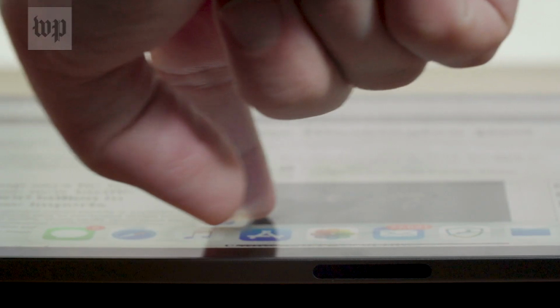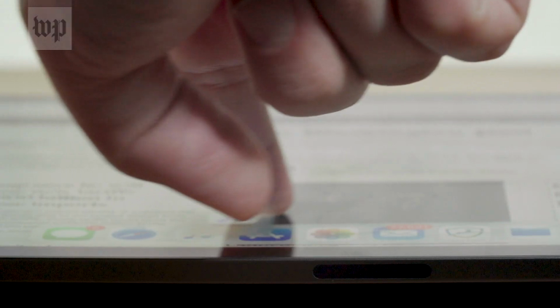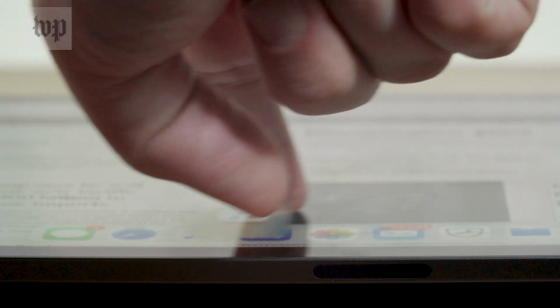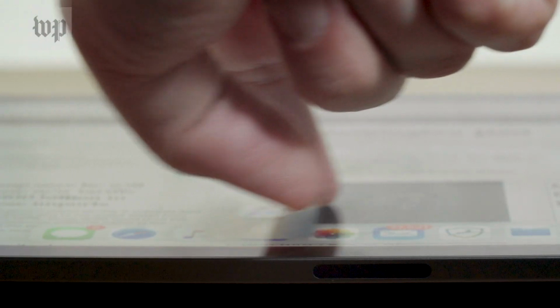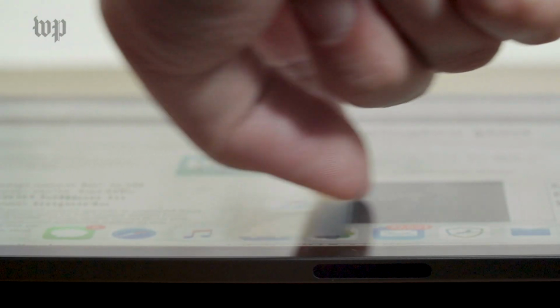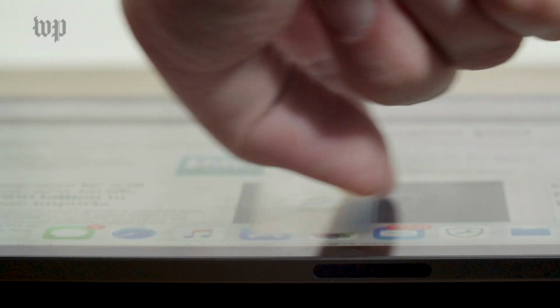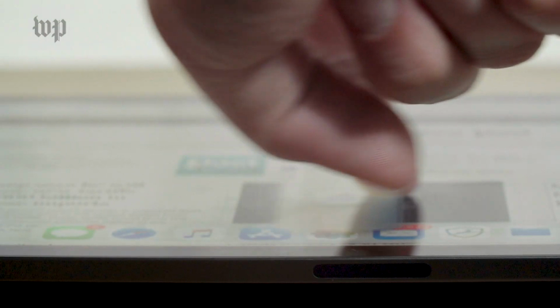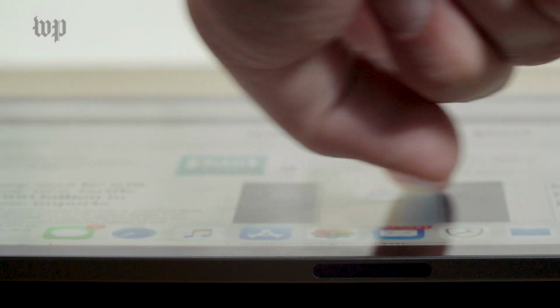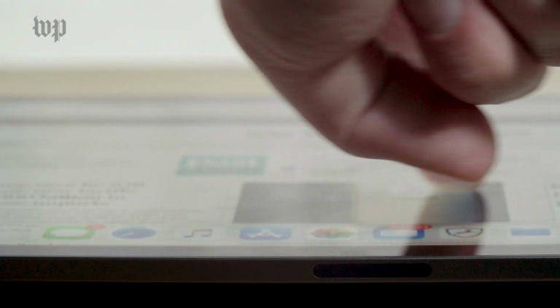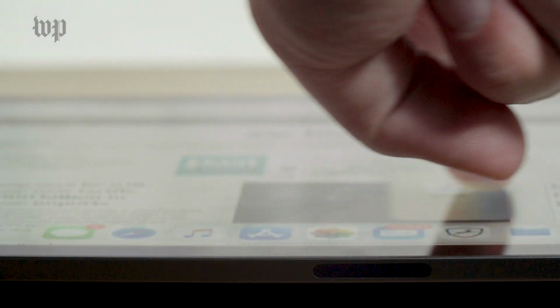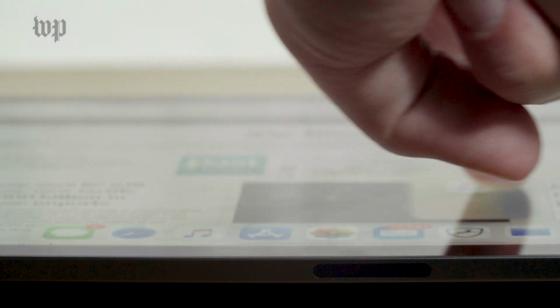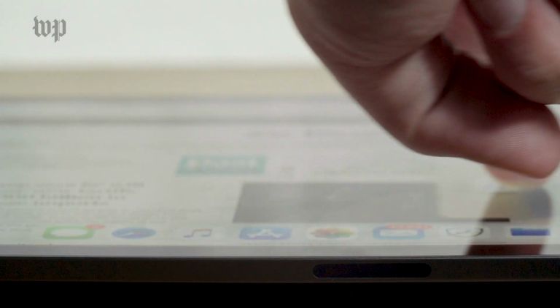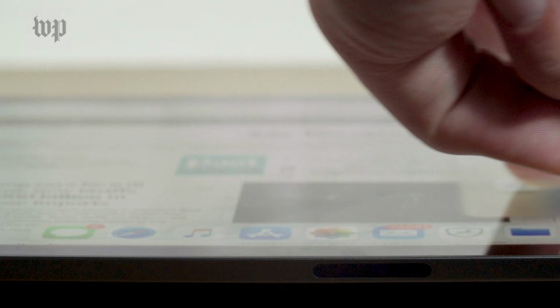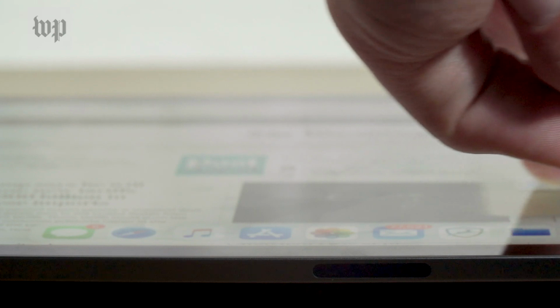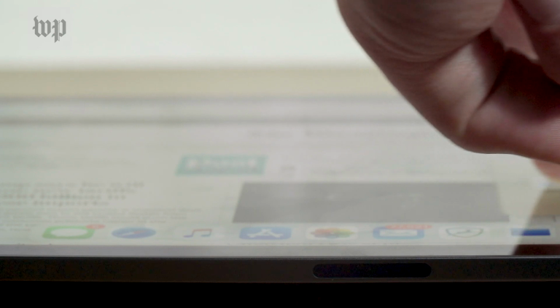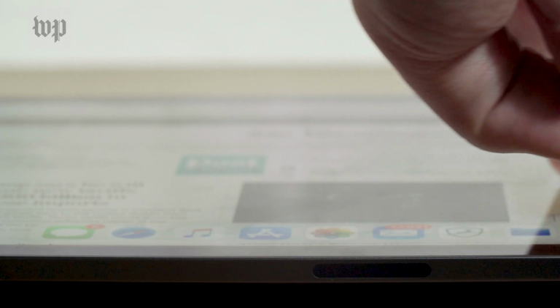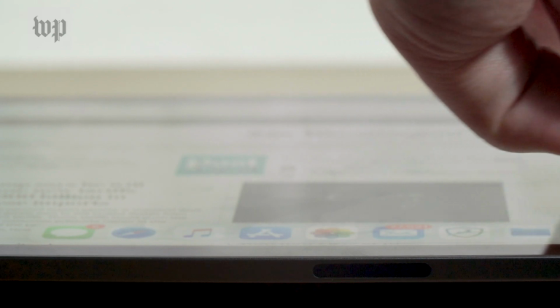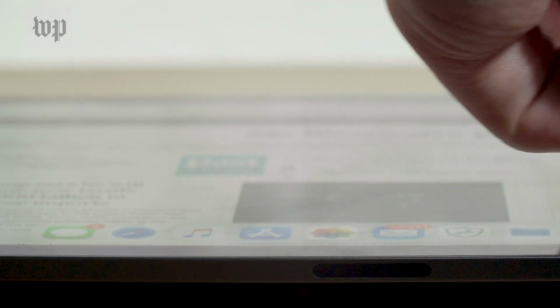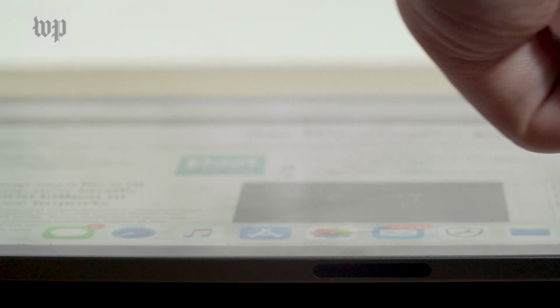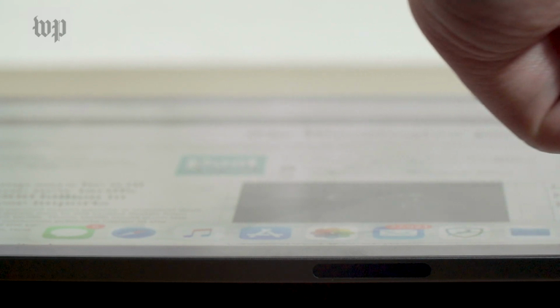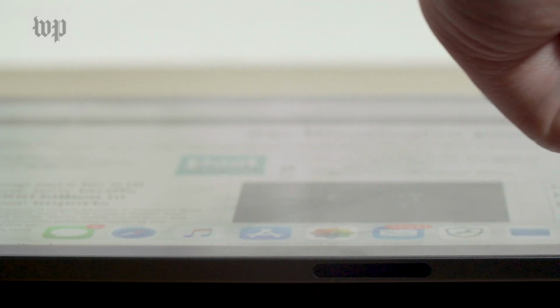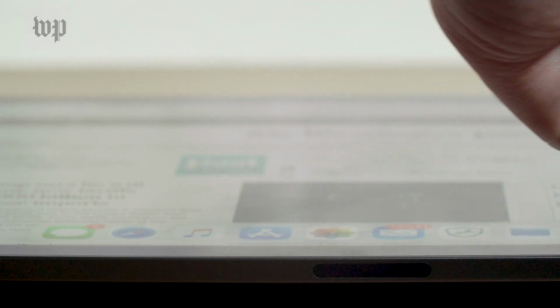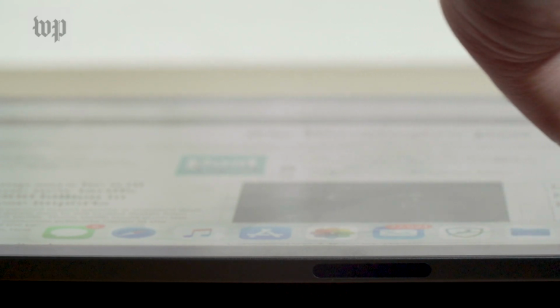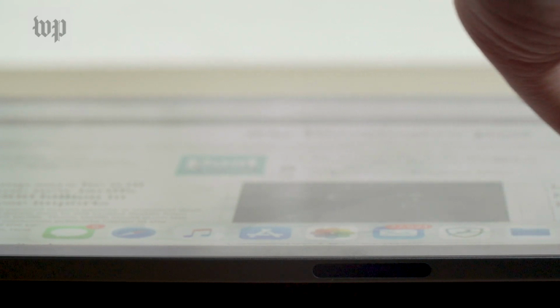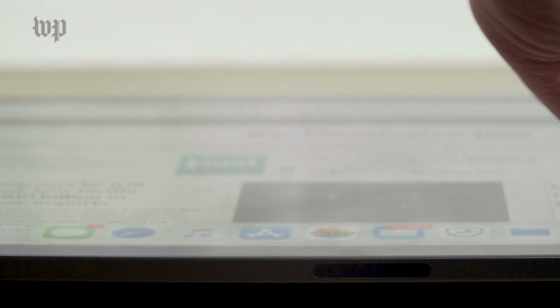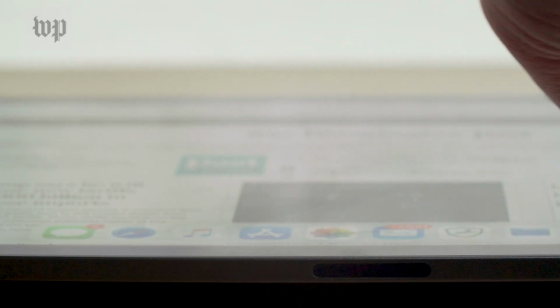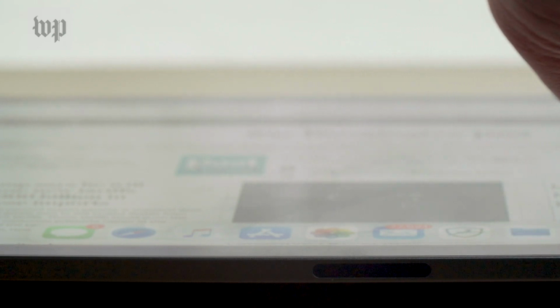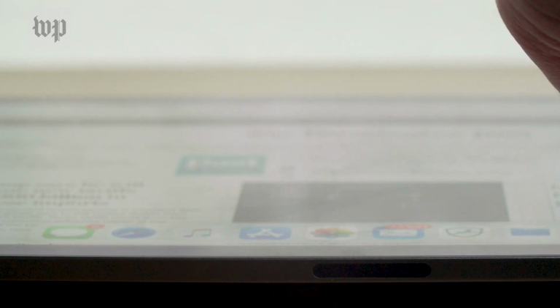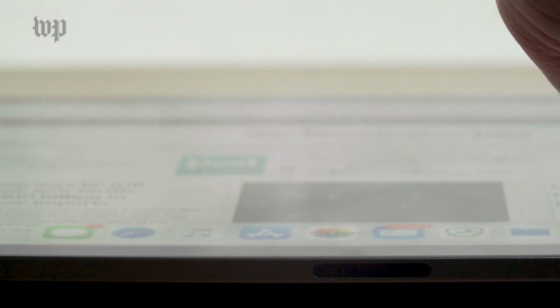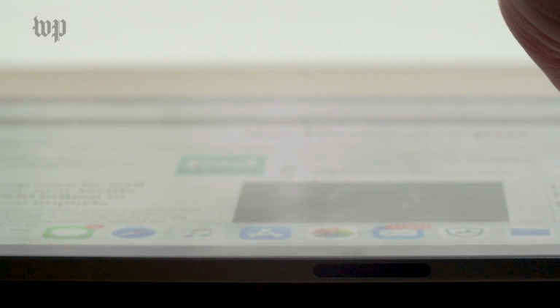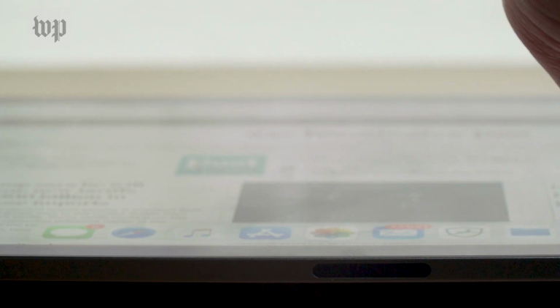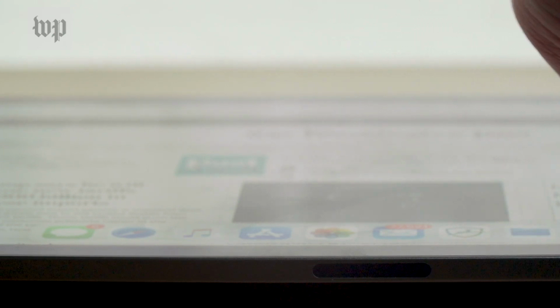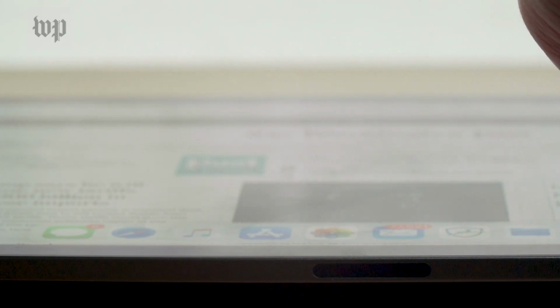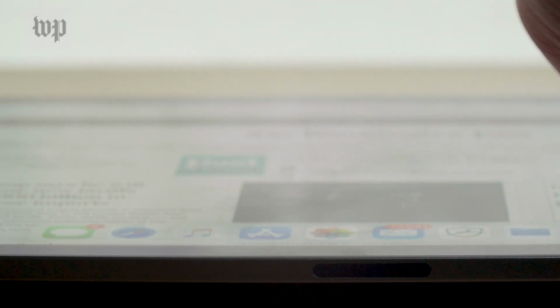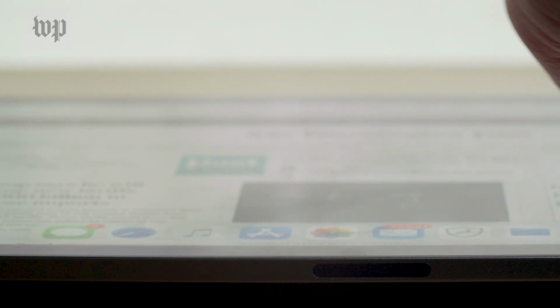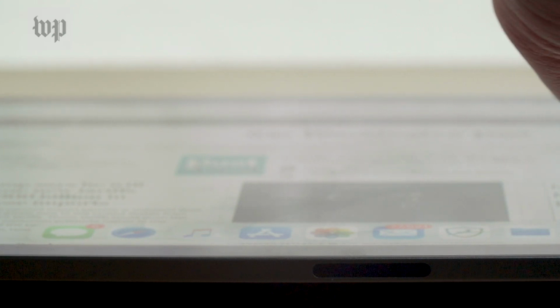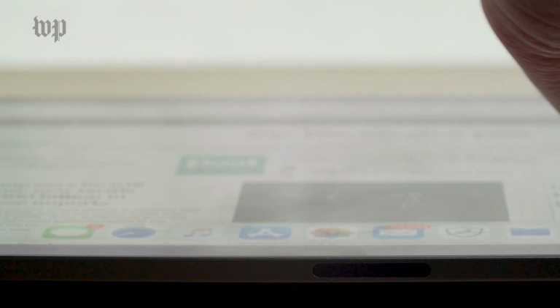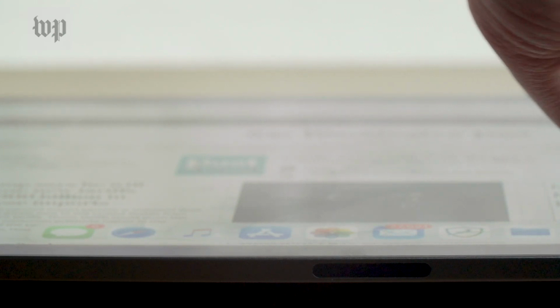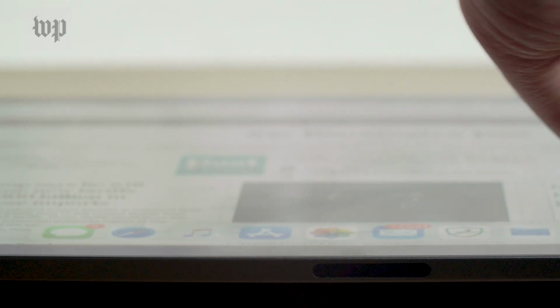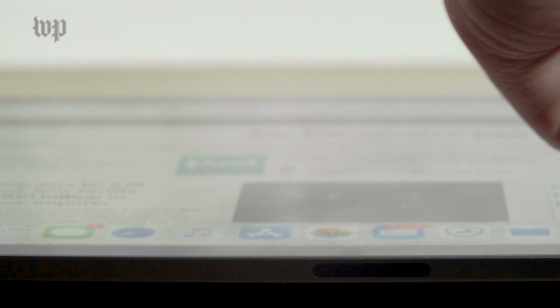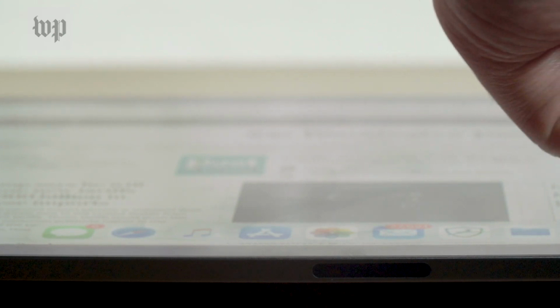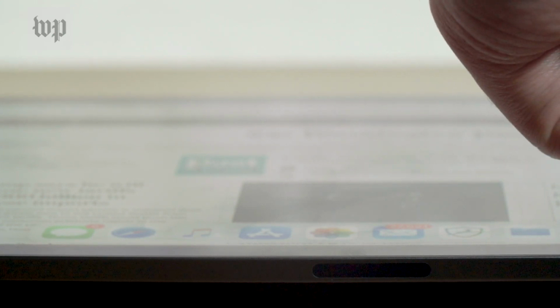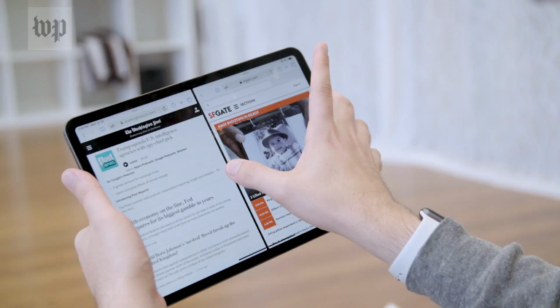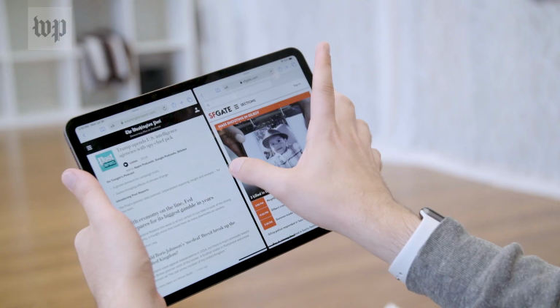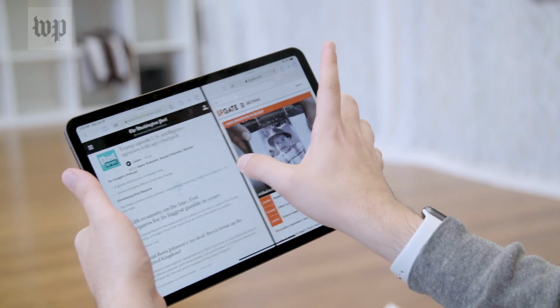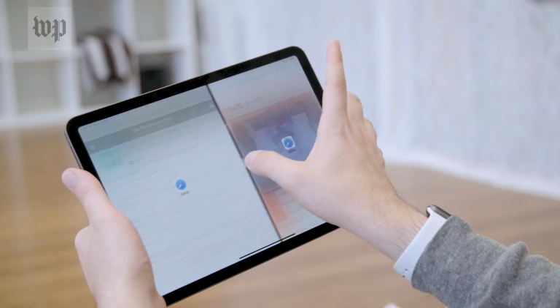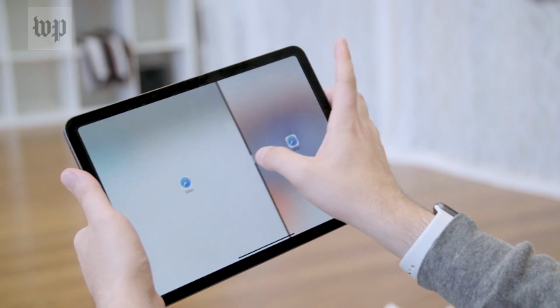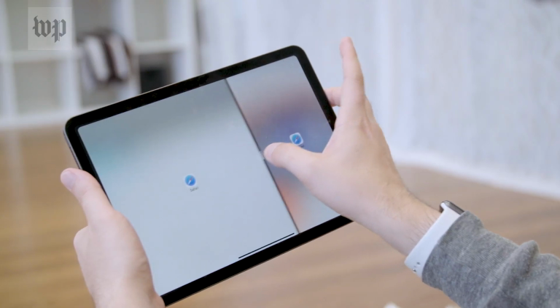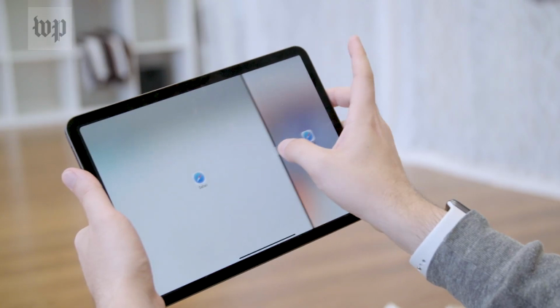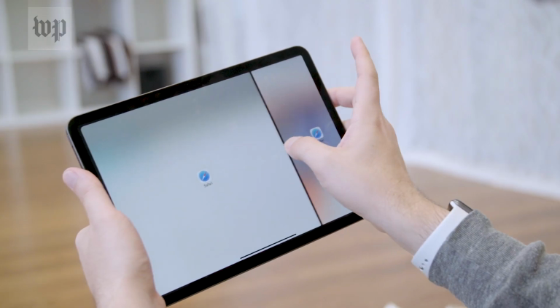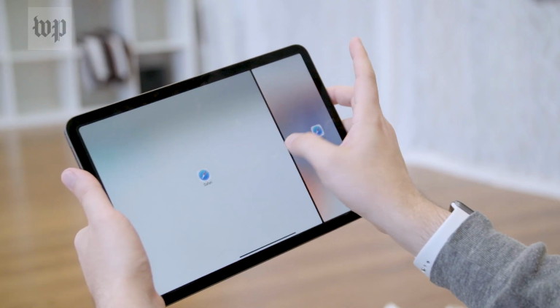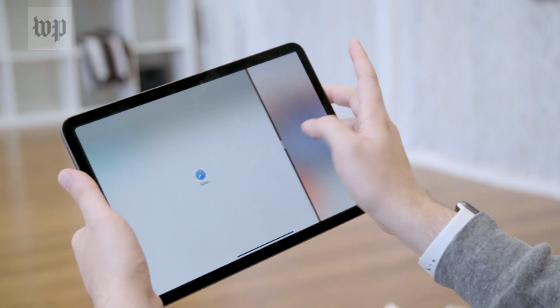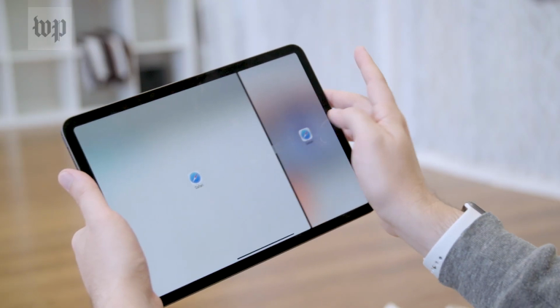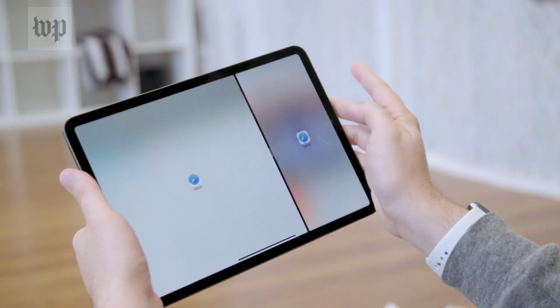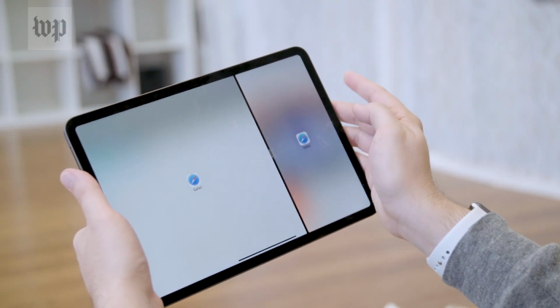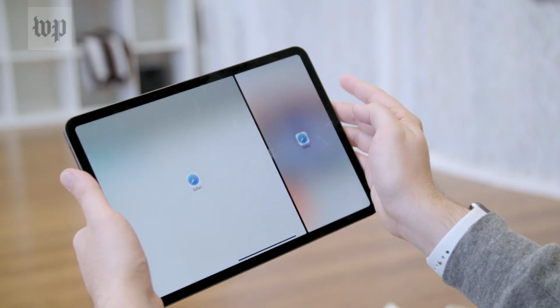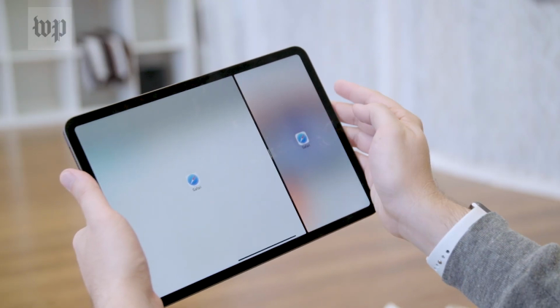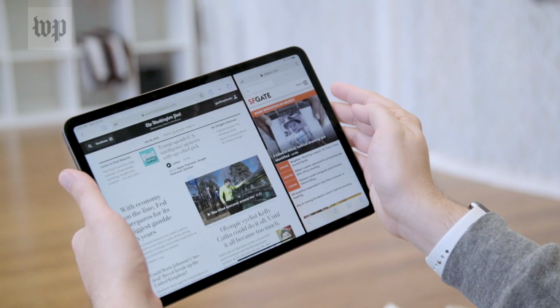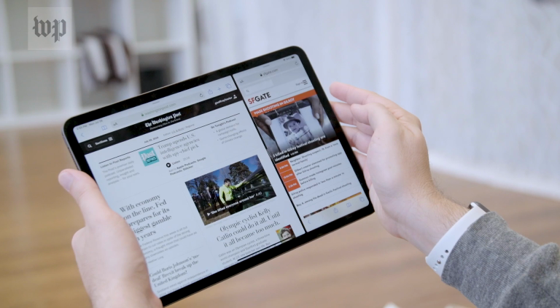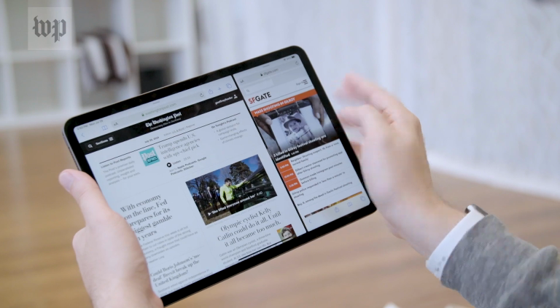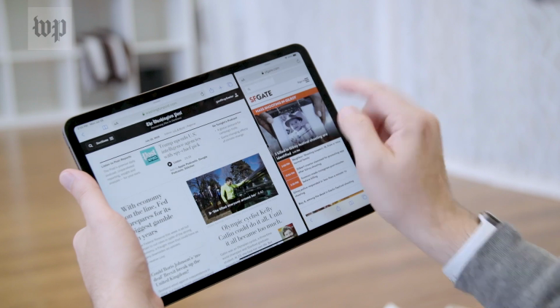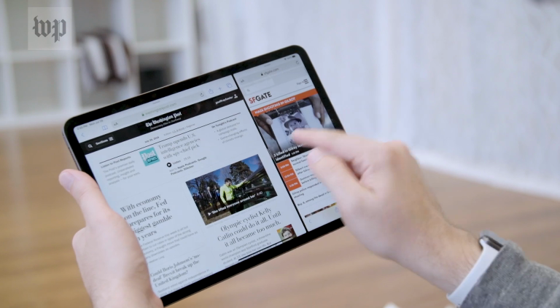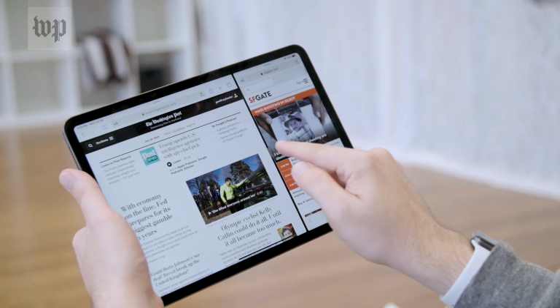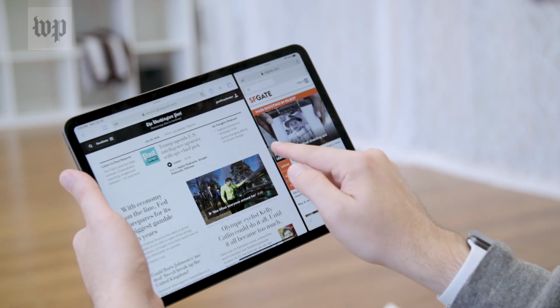With iPadOS, you can even make two of the same app sit side by side, which is particularly useful for web surfing.